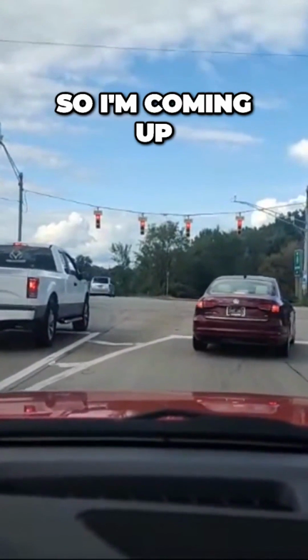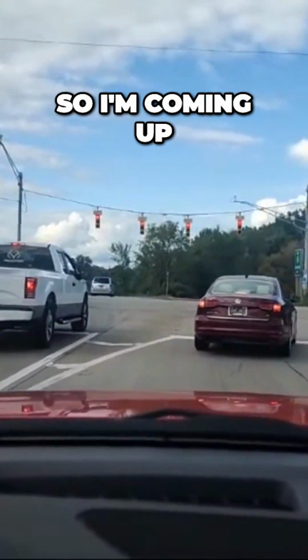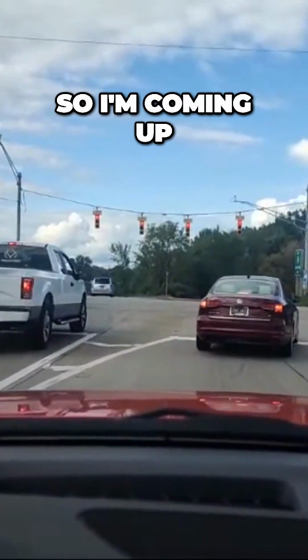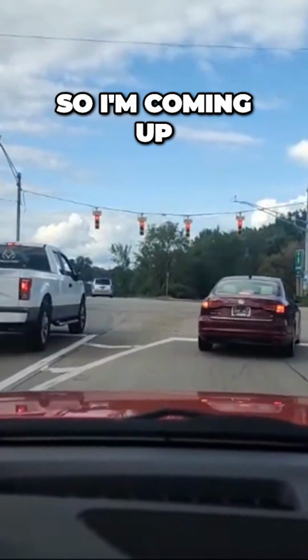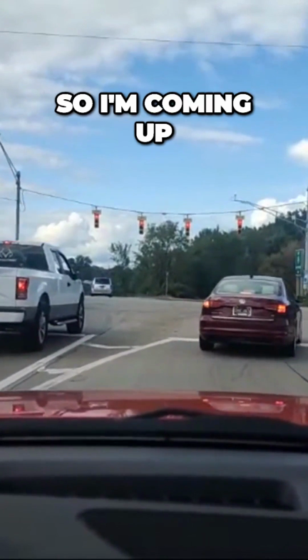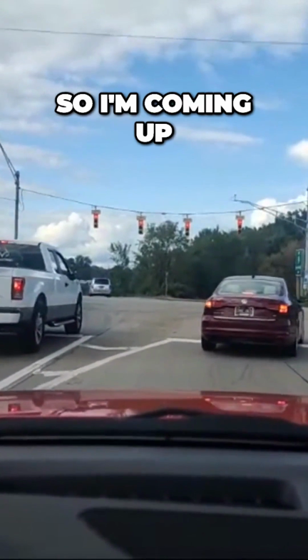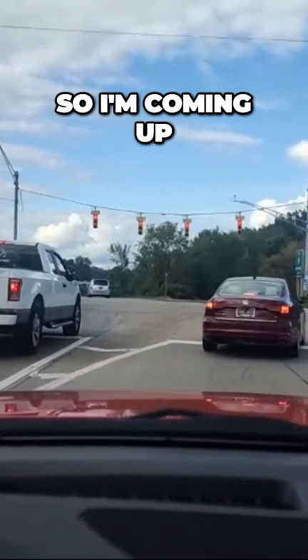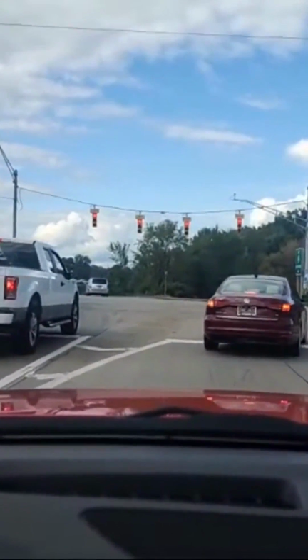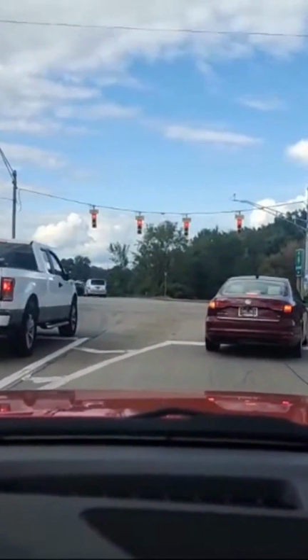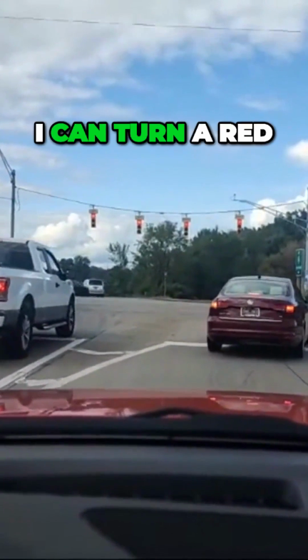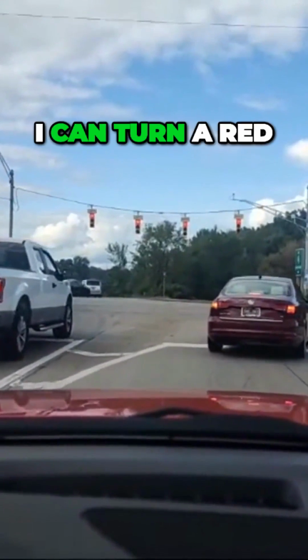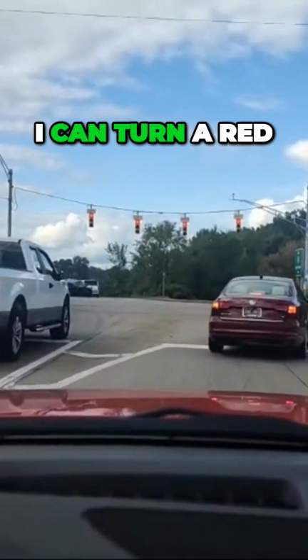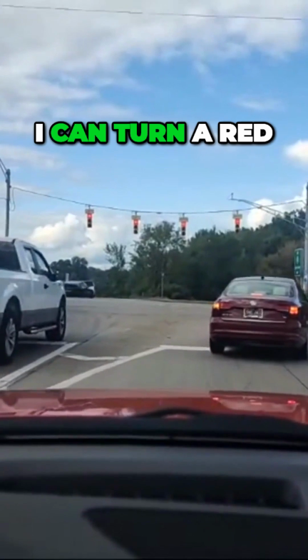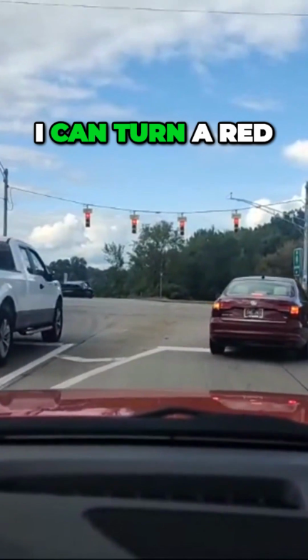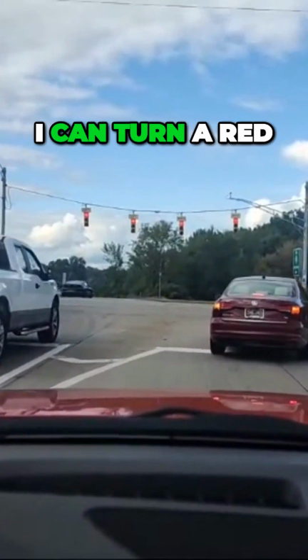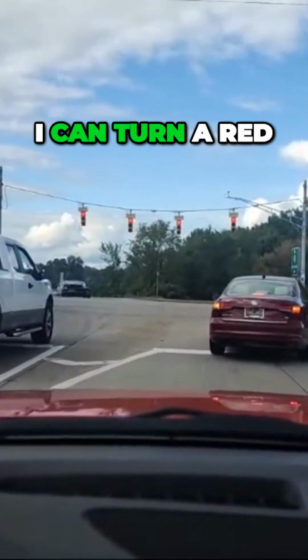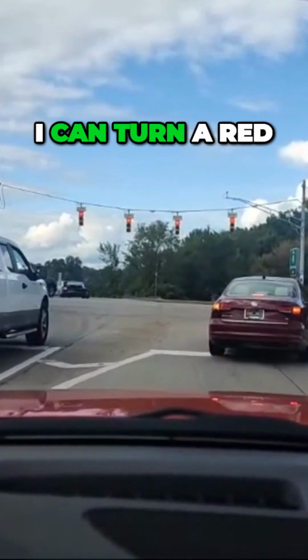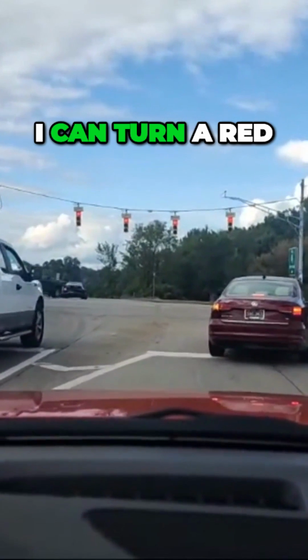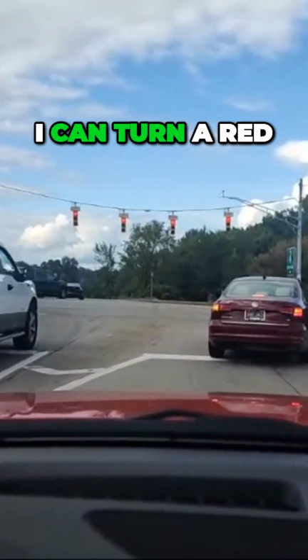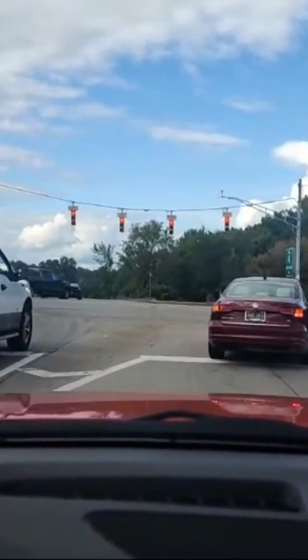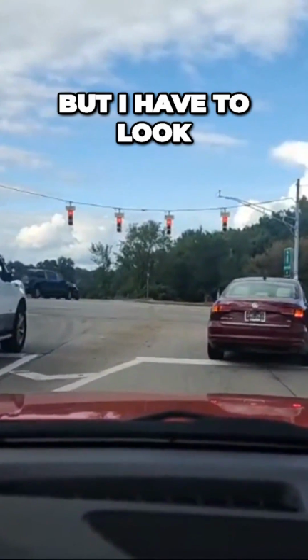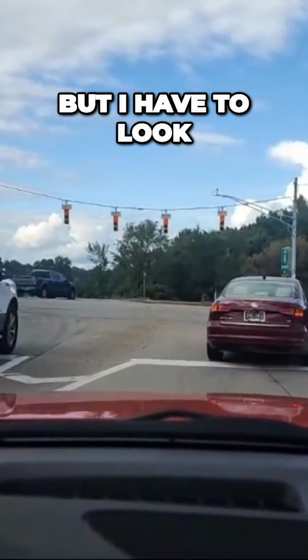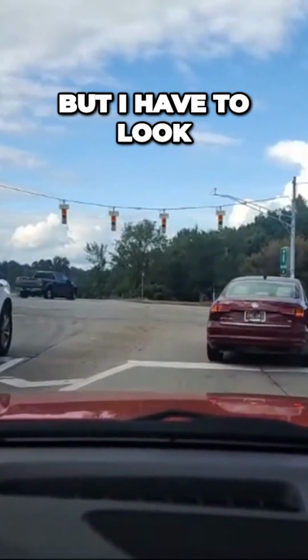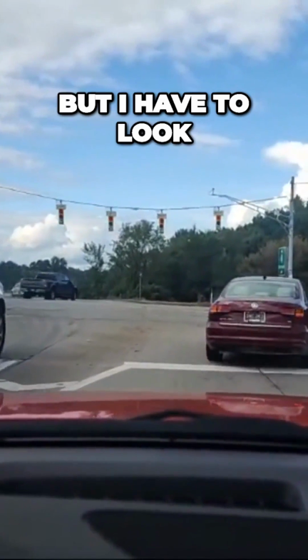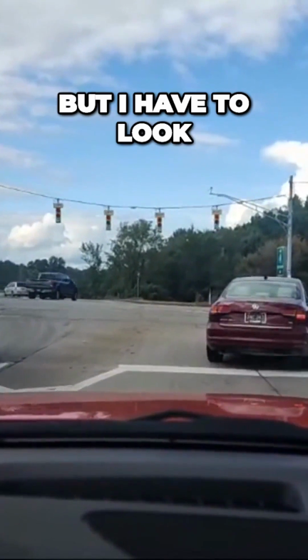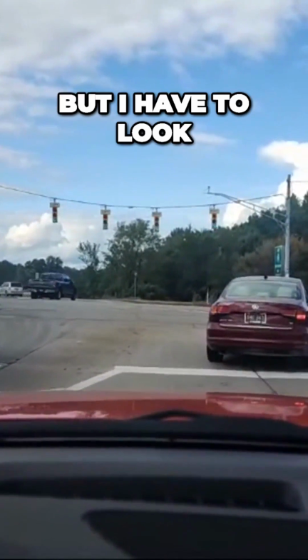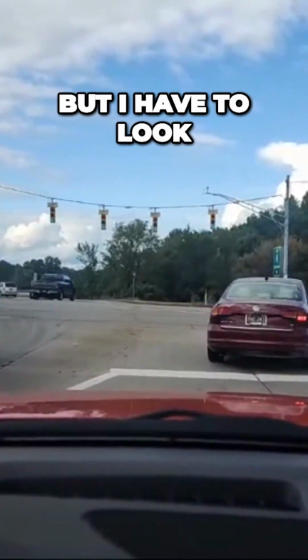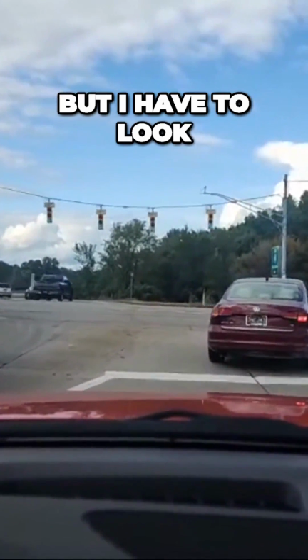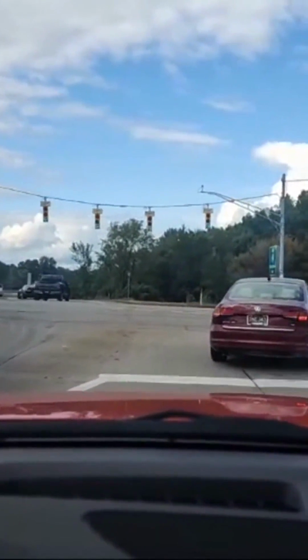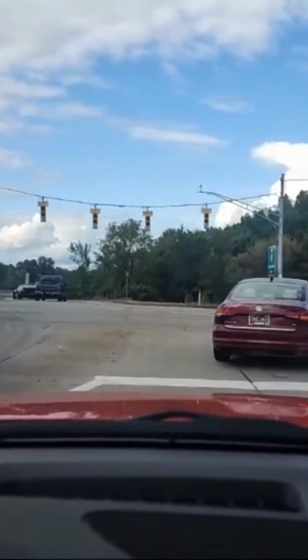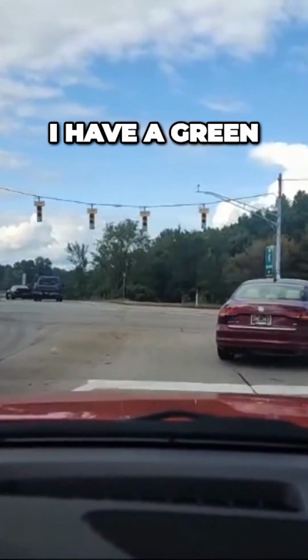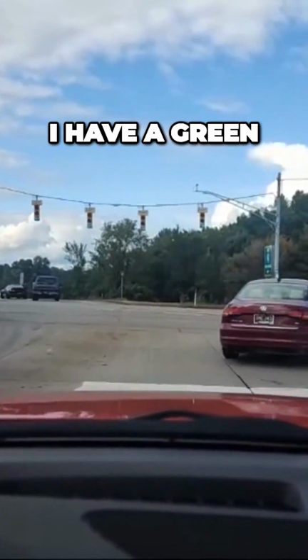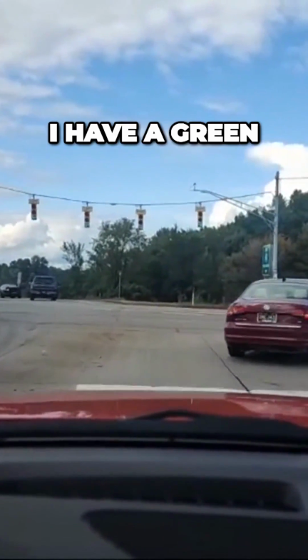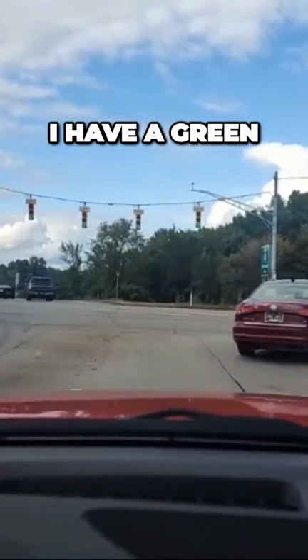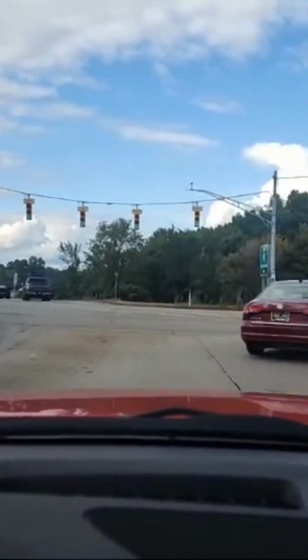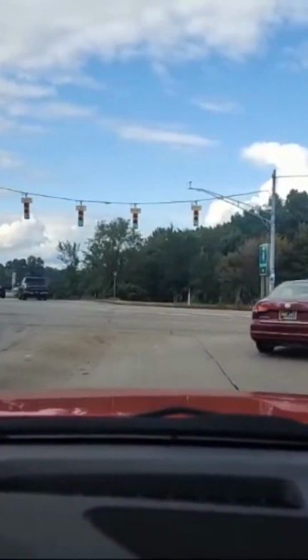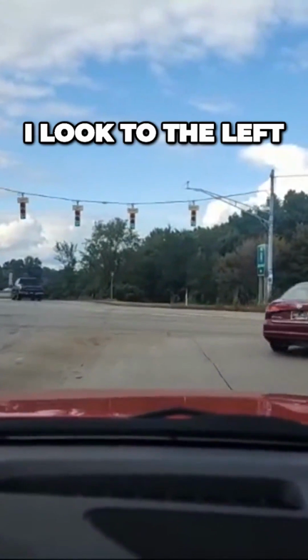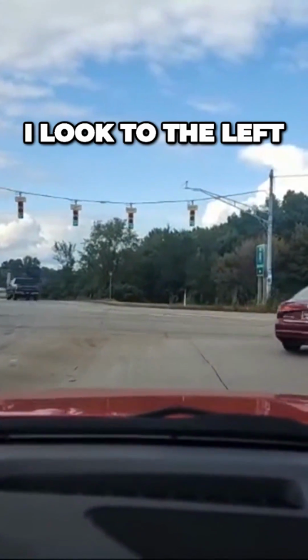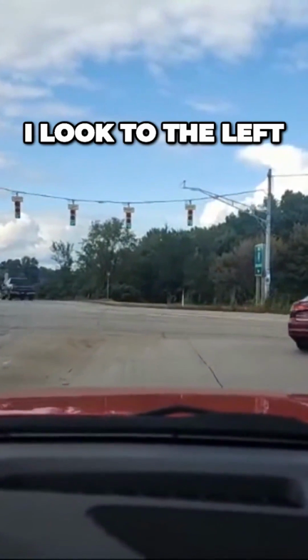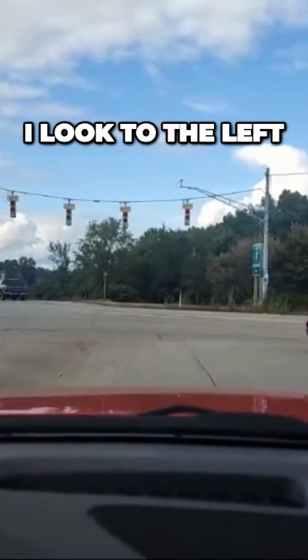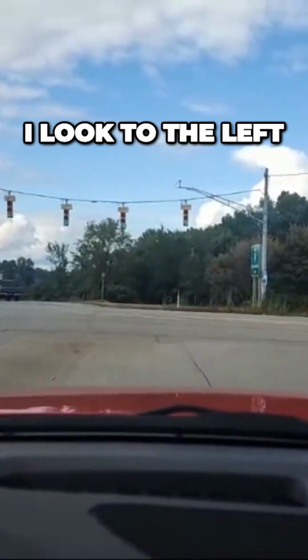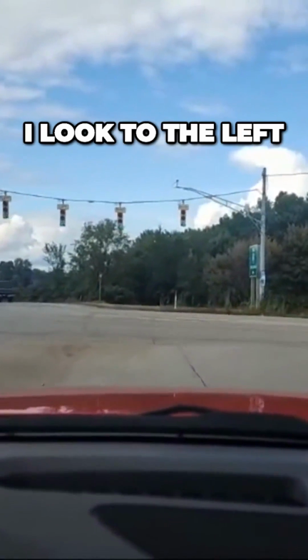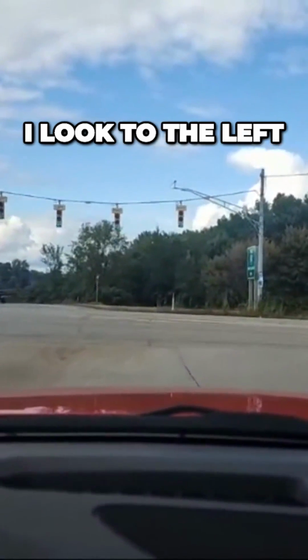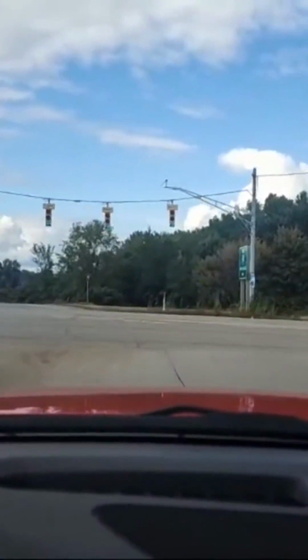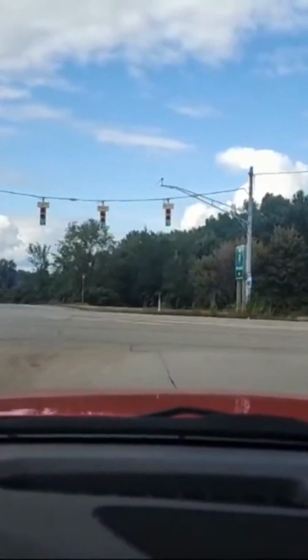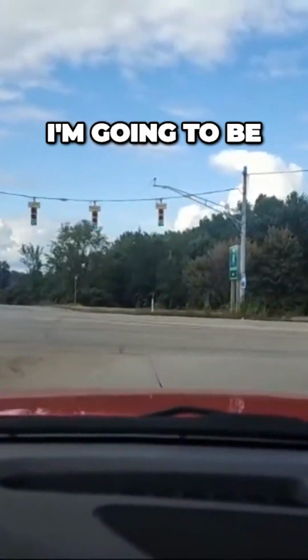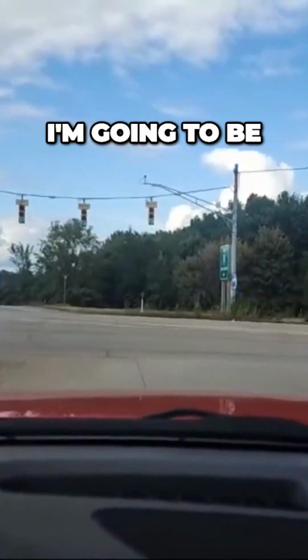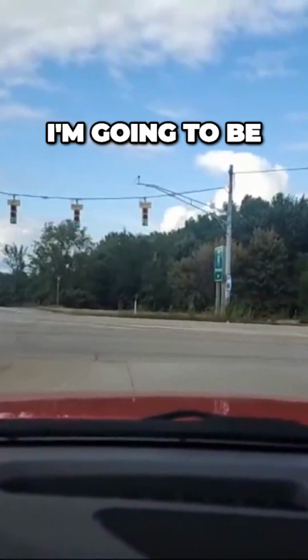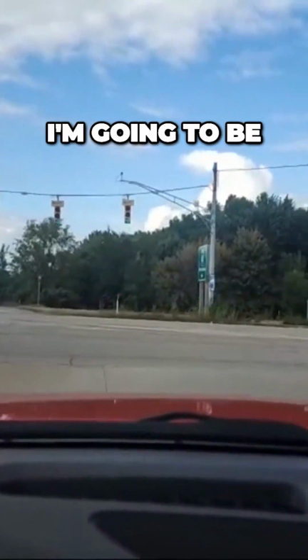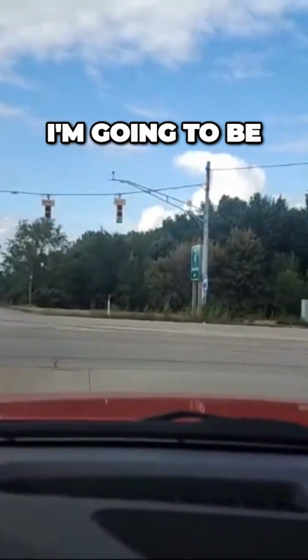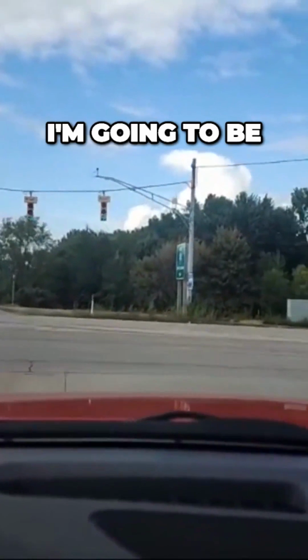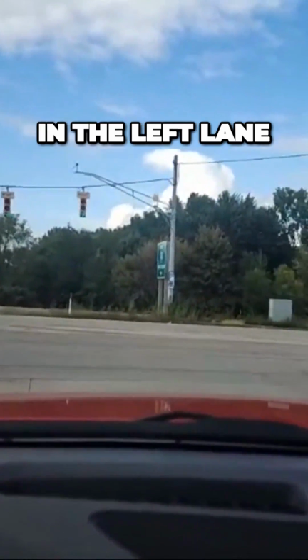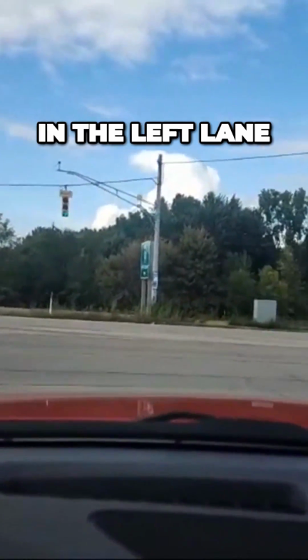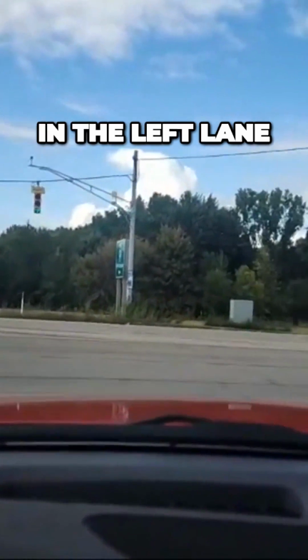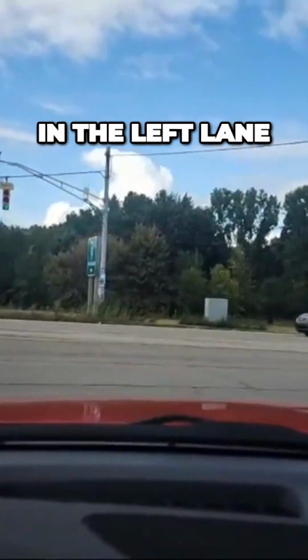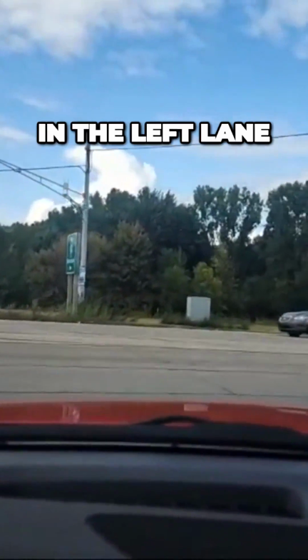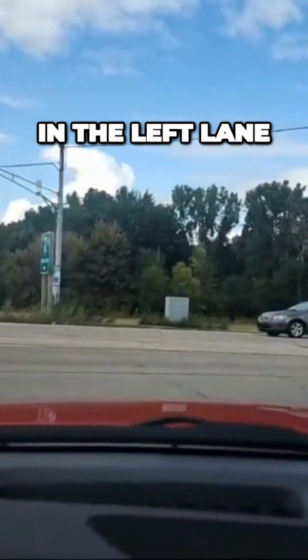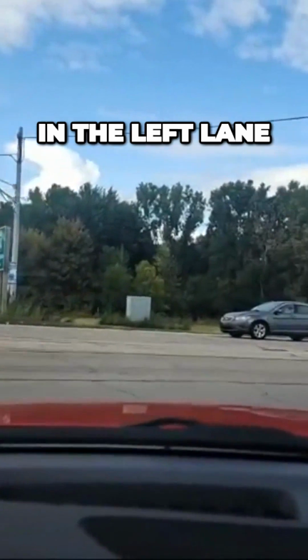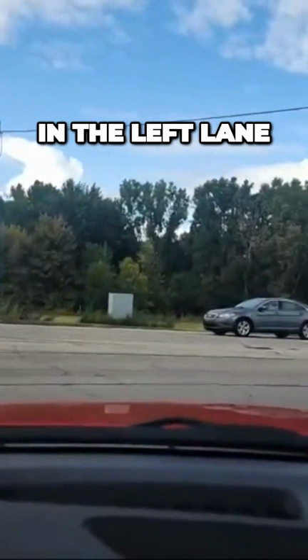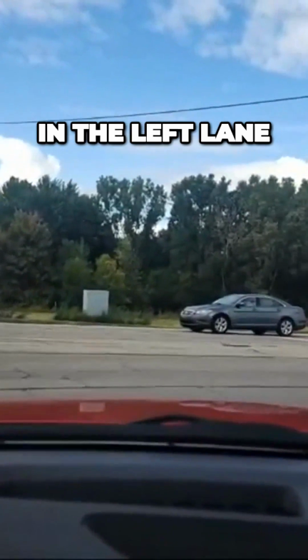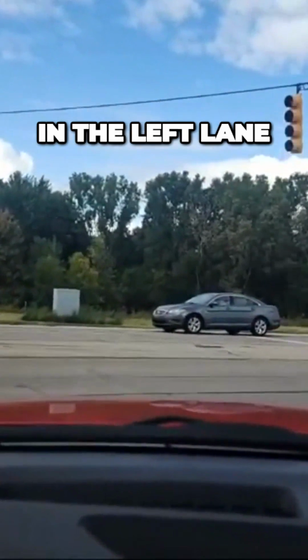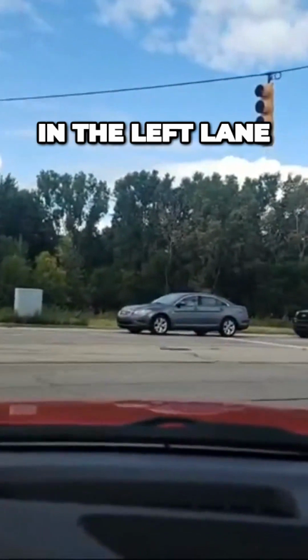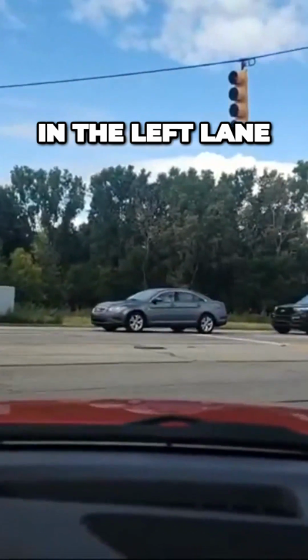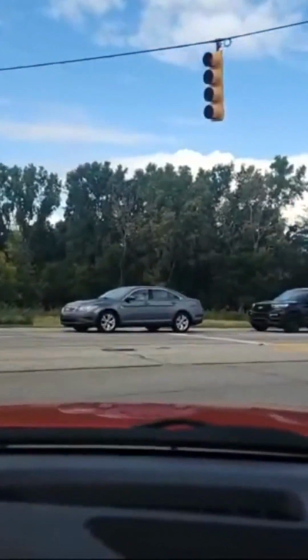I'm coming up to the intersection. I can turn on a red, but I have to look. I have a green, I look to the left, and I'm going to be in the left lane.